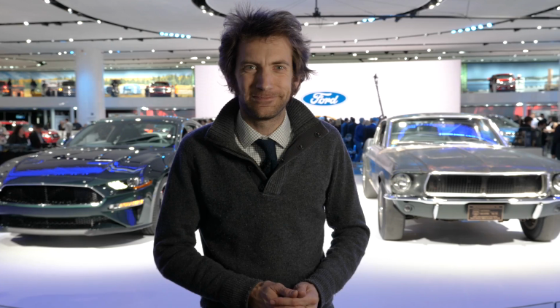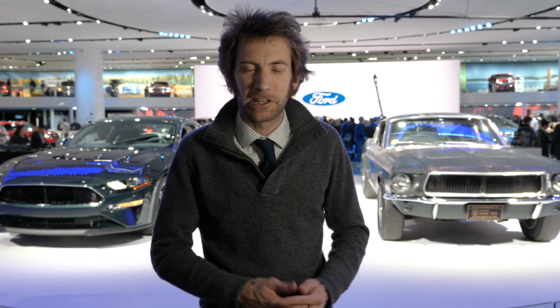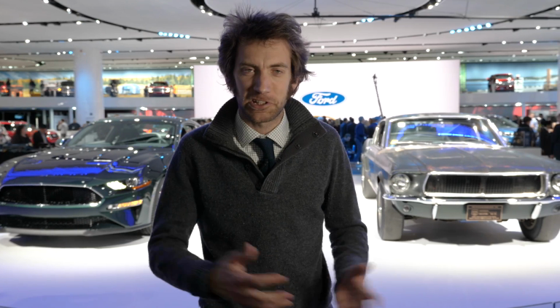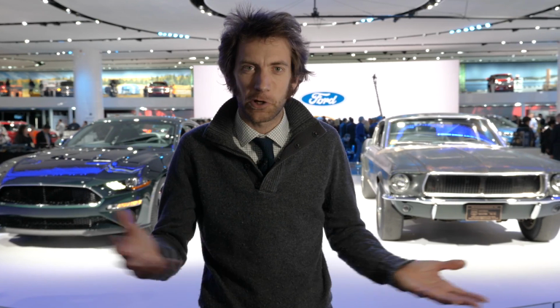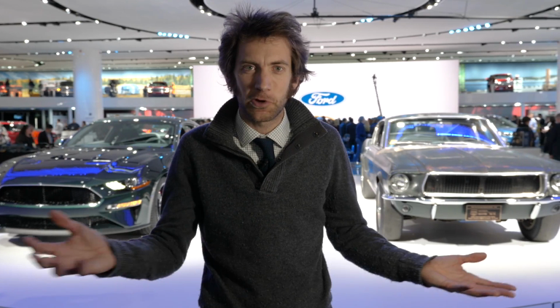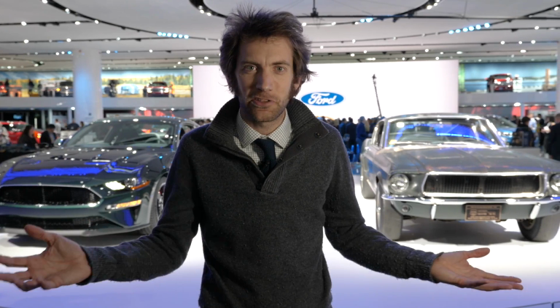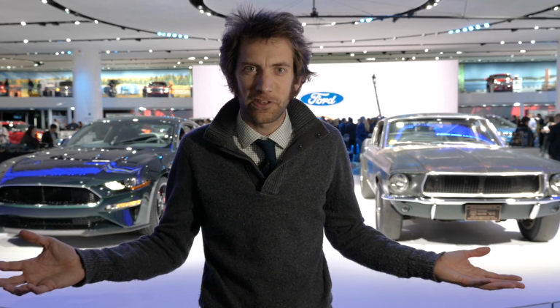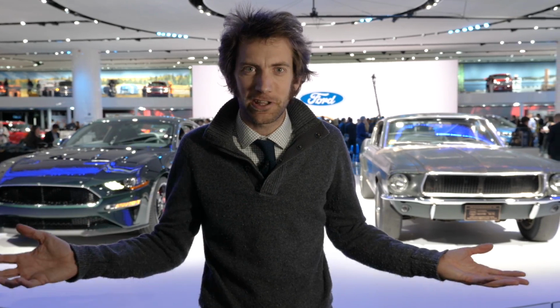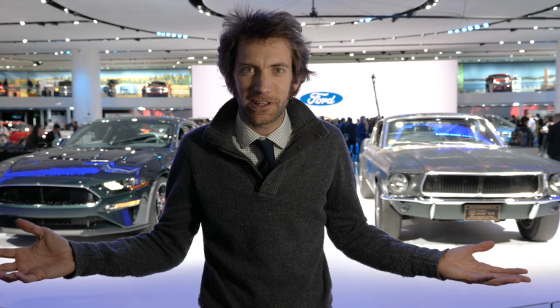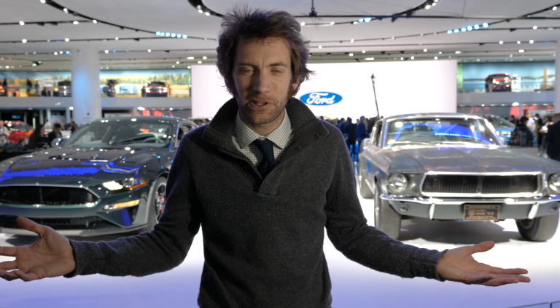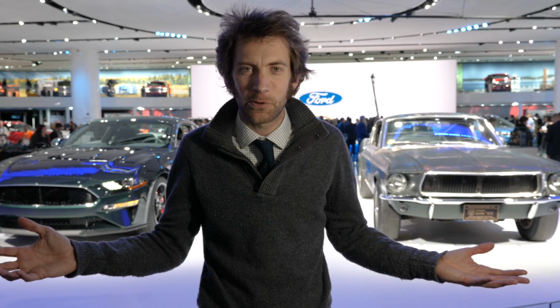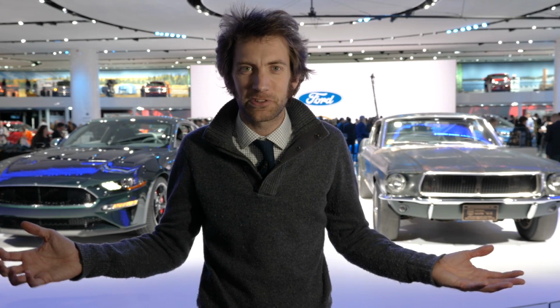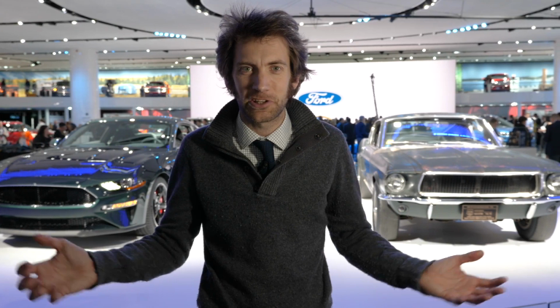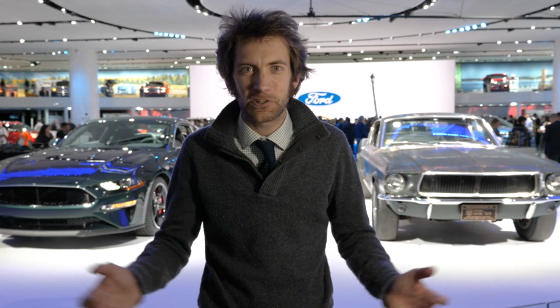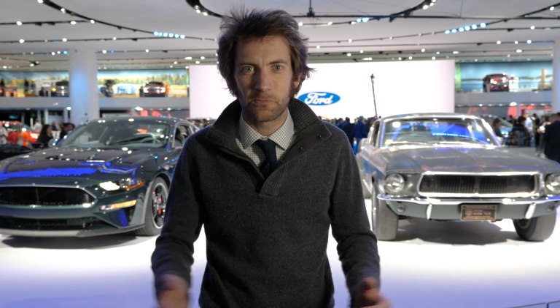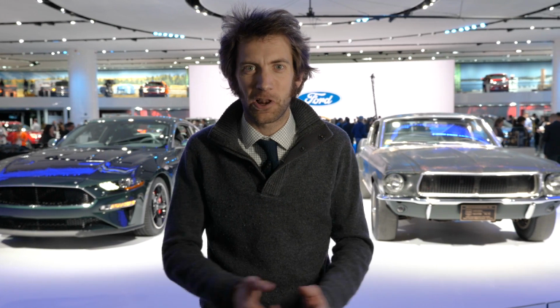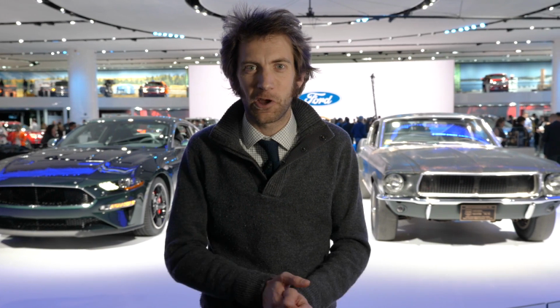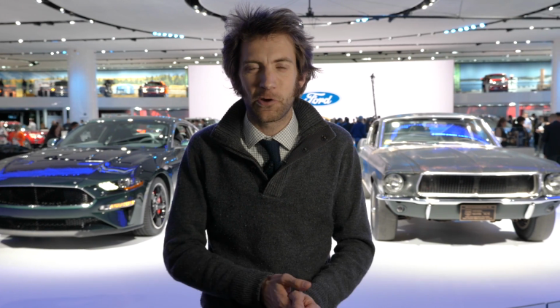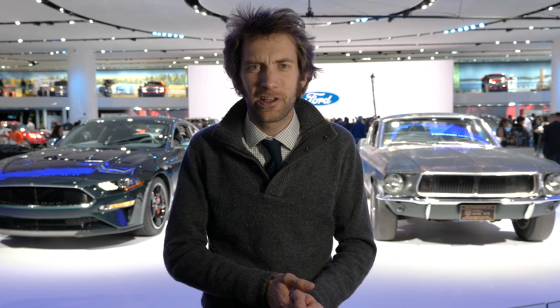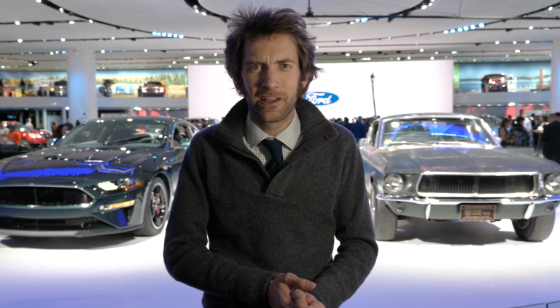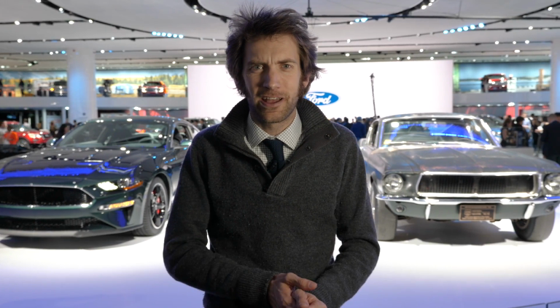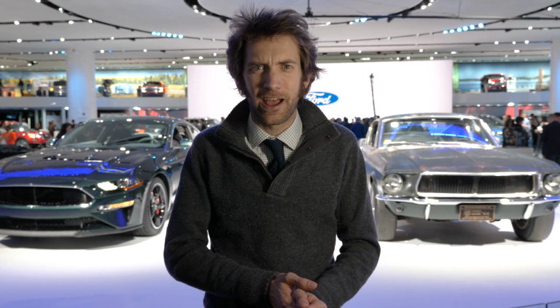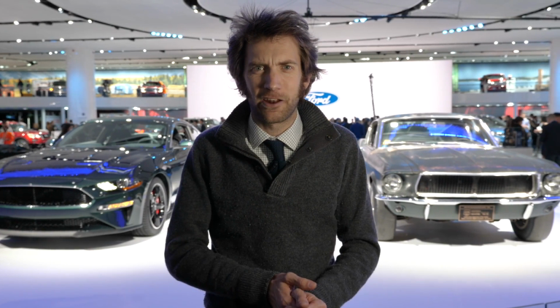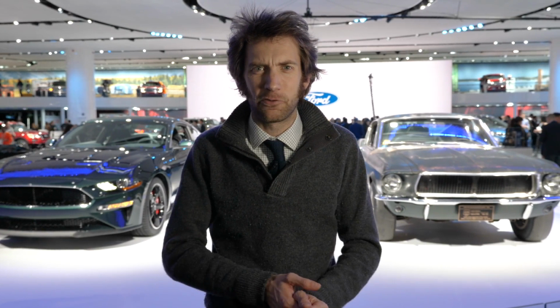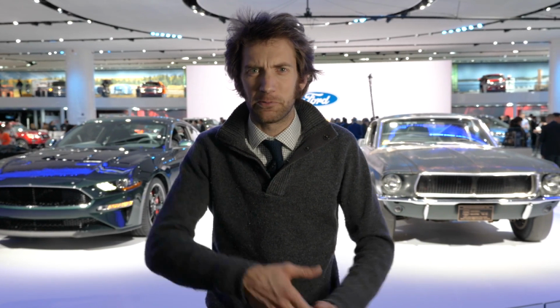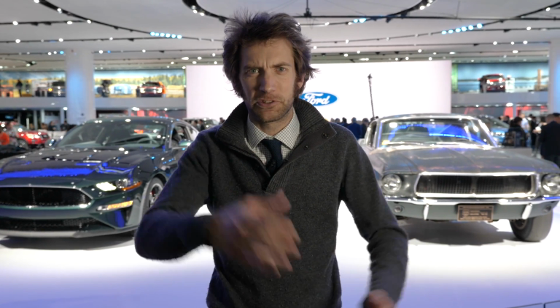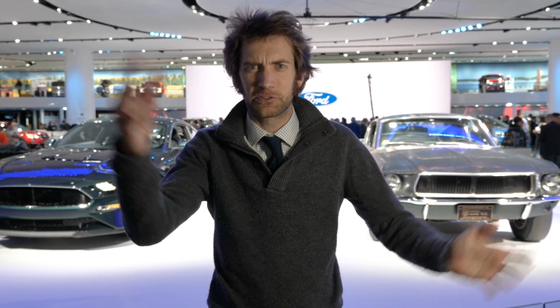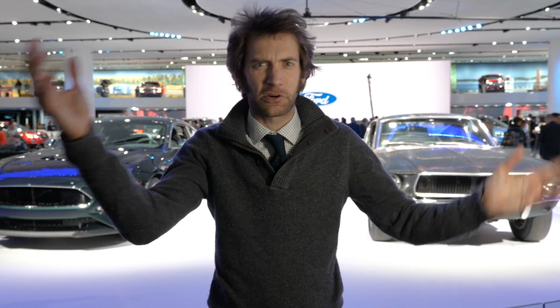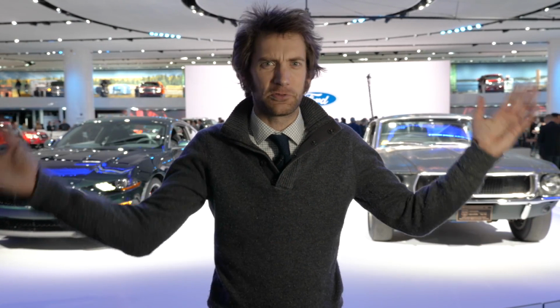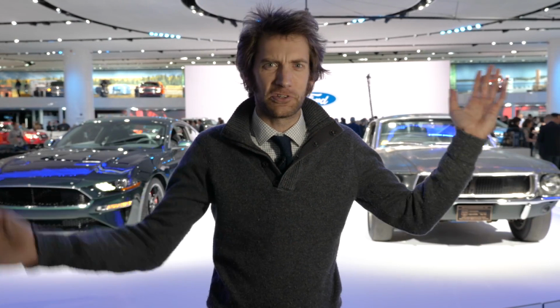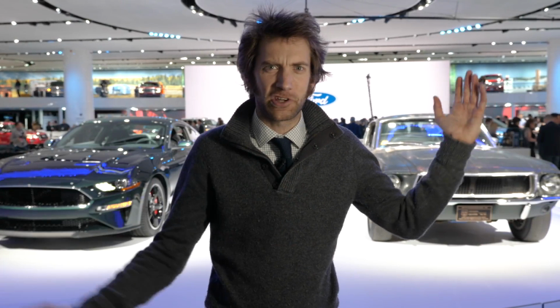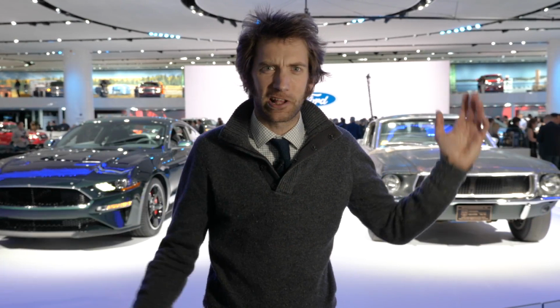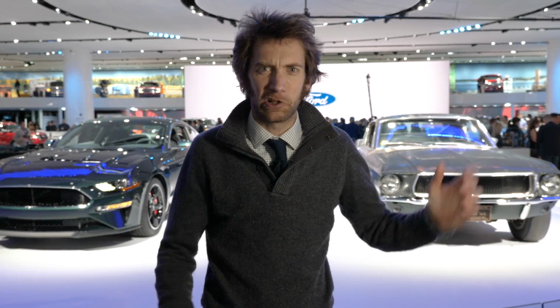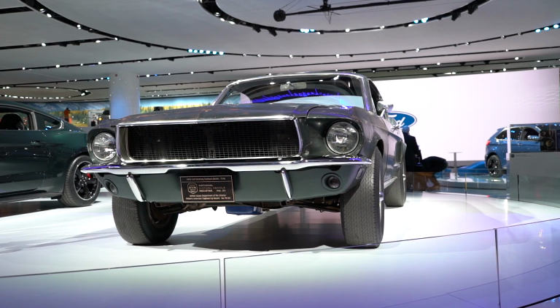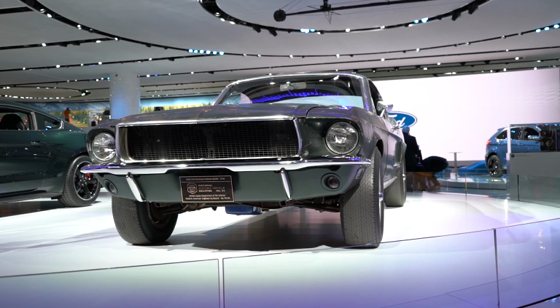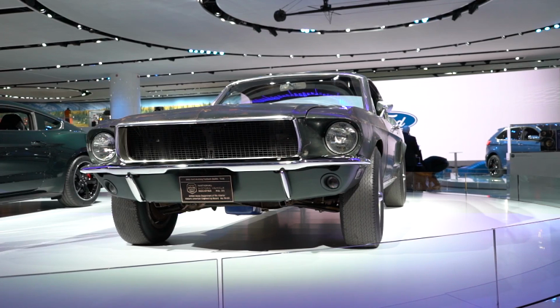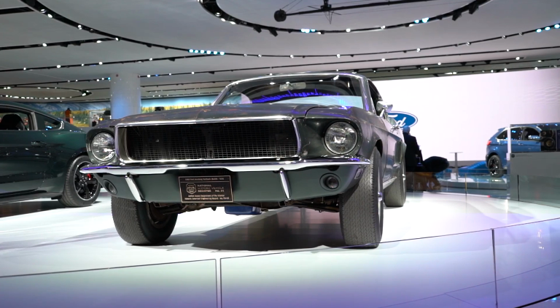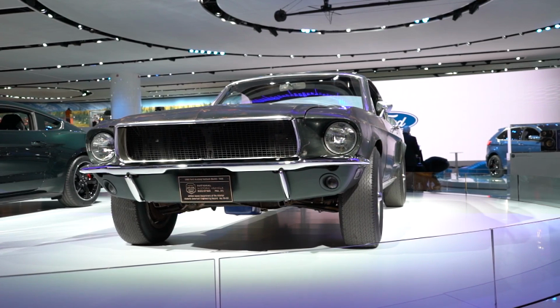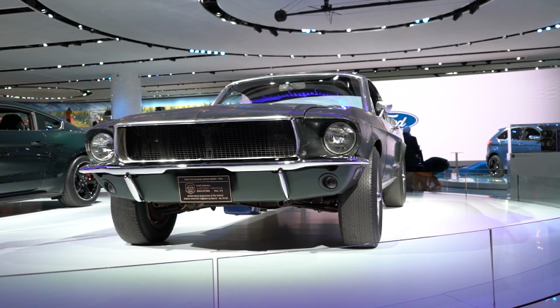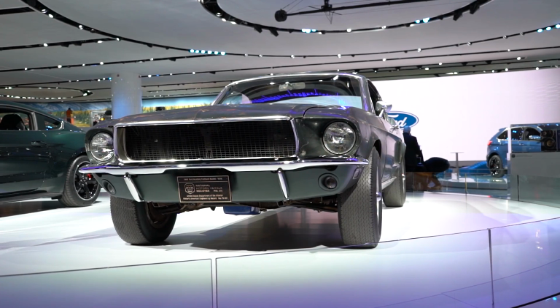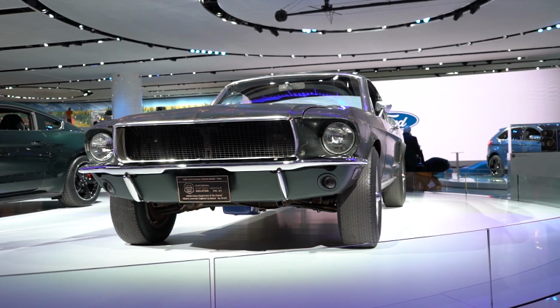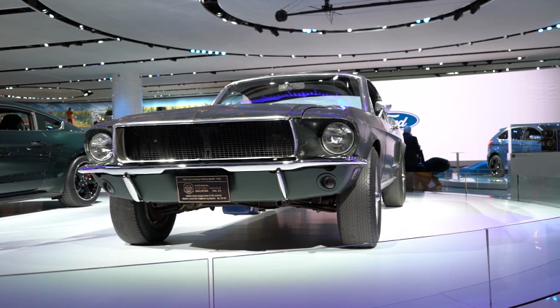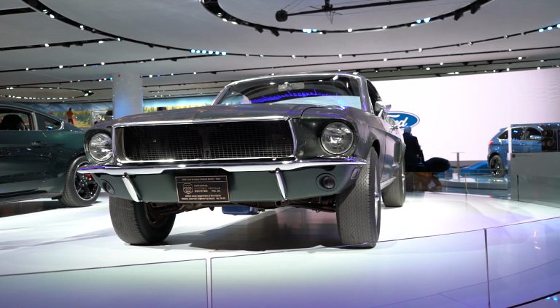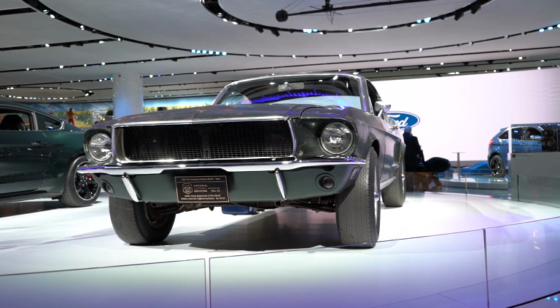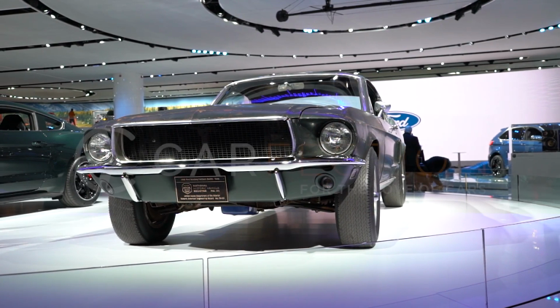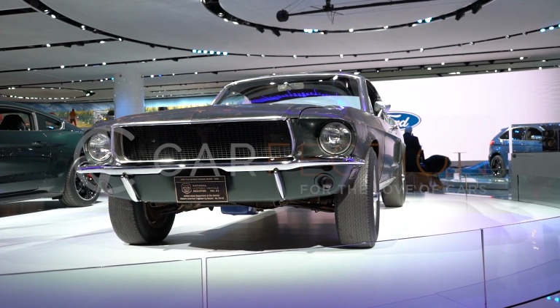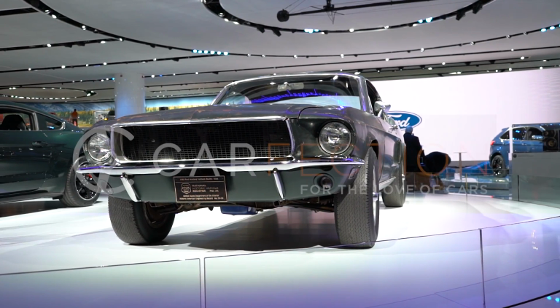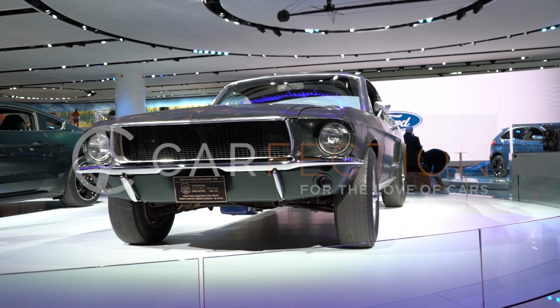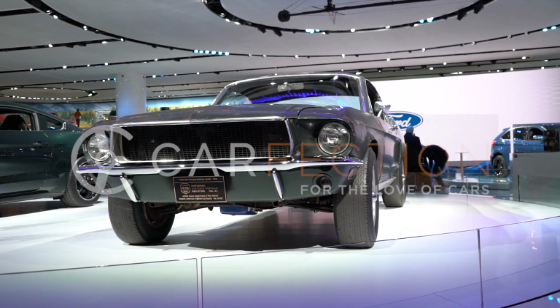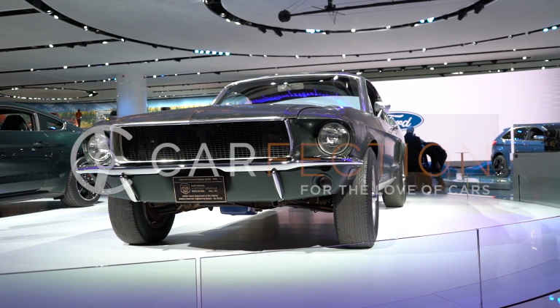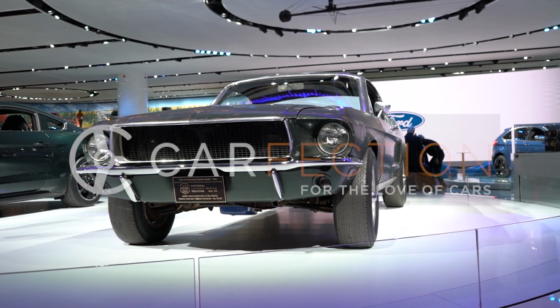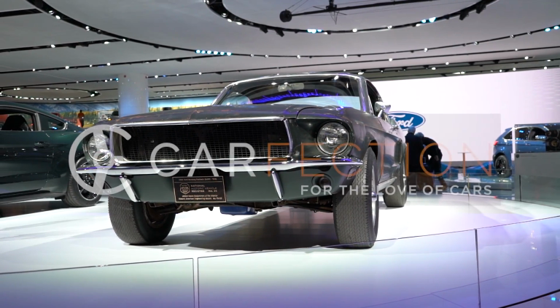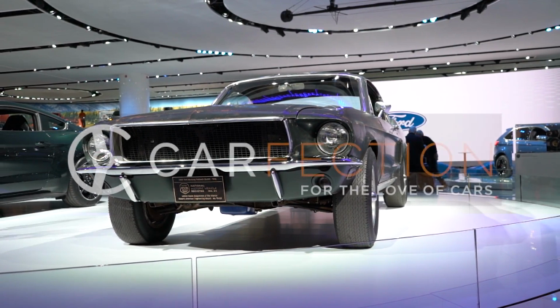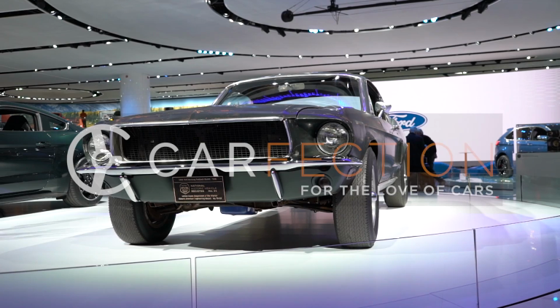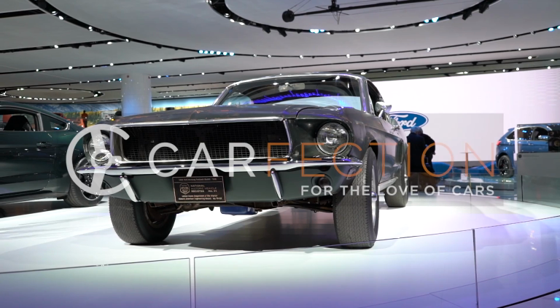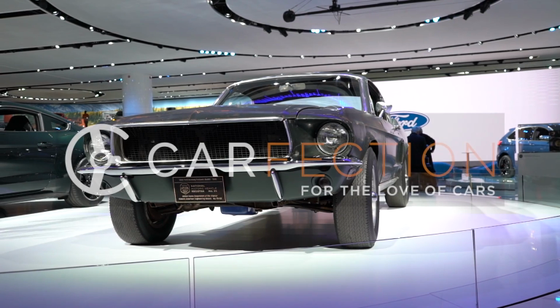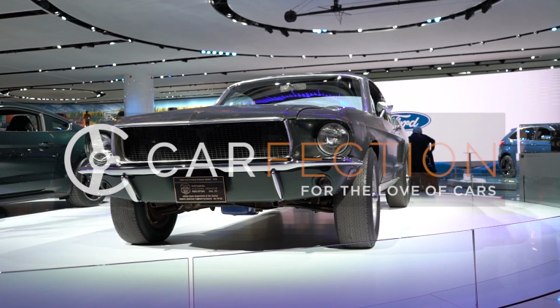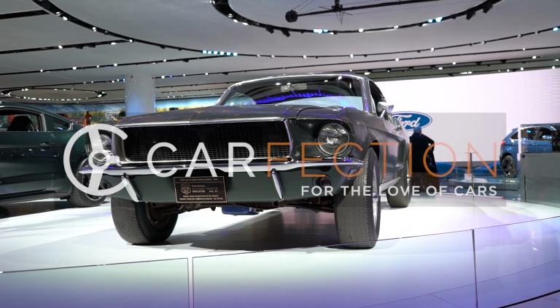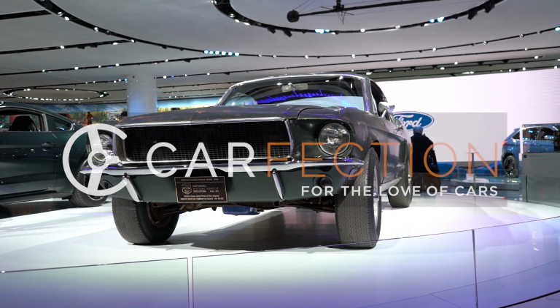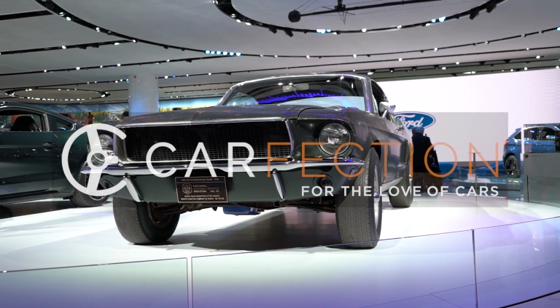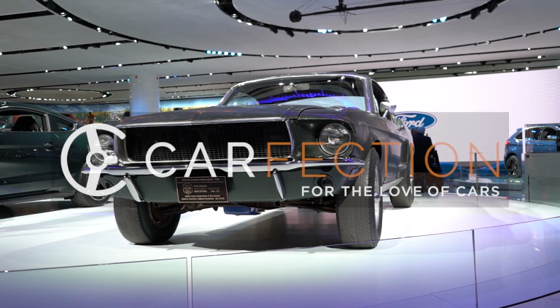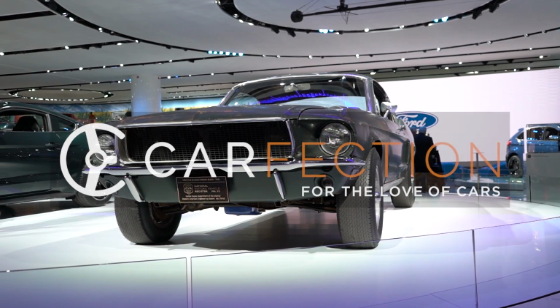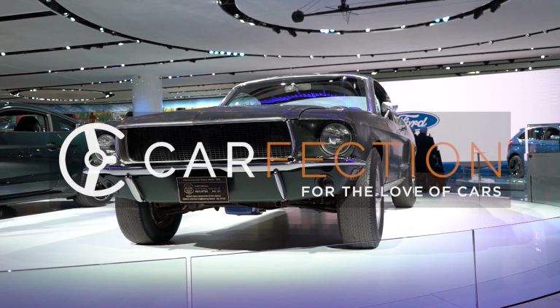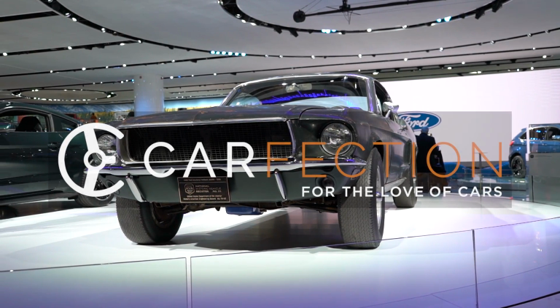Let us know what you think in the comments section below, remember to subscribe to the channel, and look out for more videos from the Detroit Auto Show over the next couple of days.